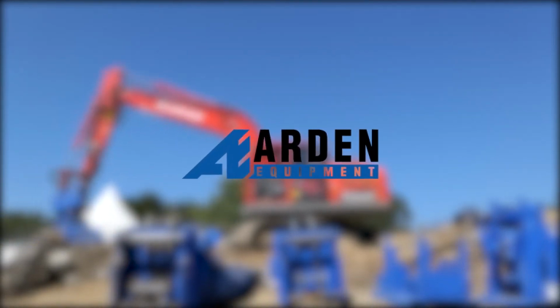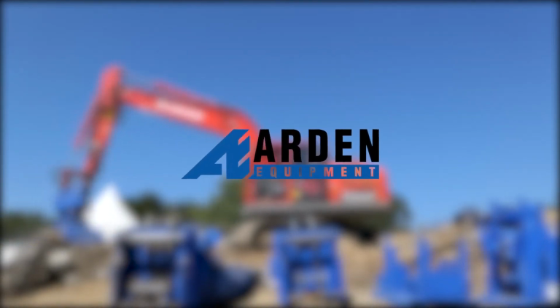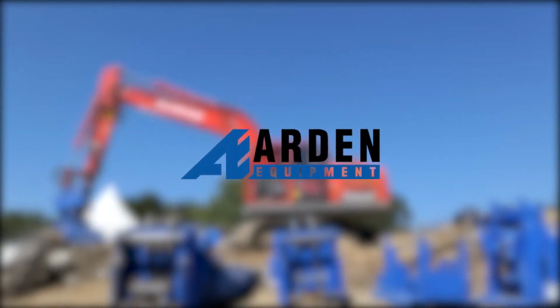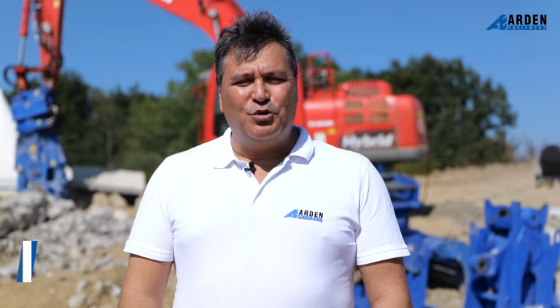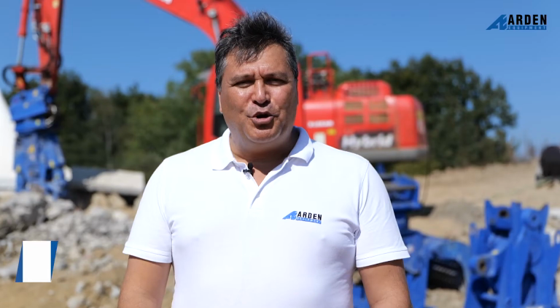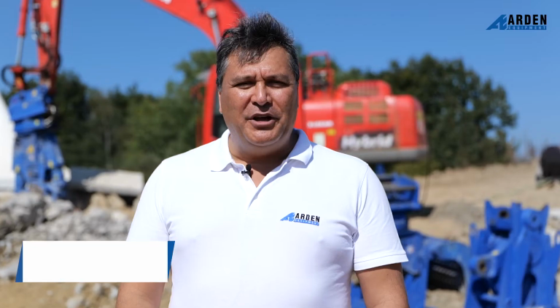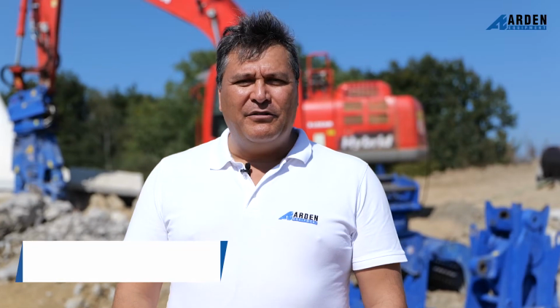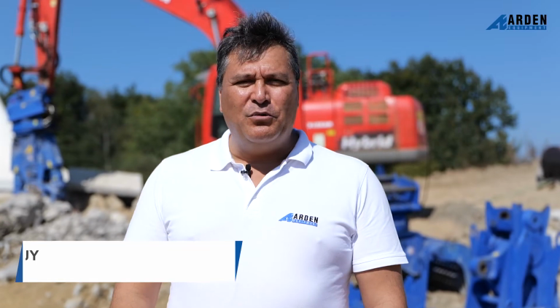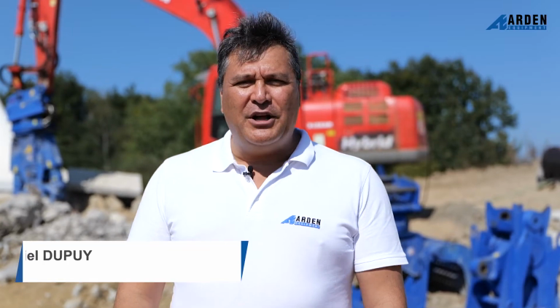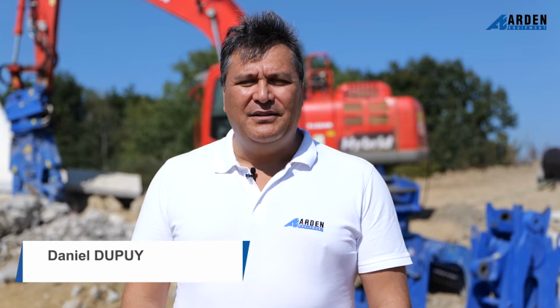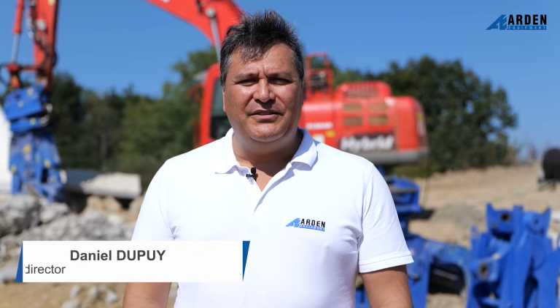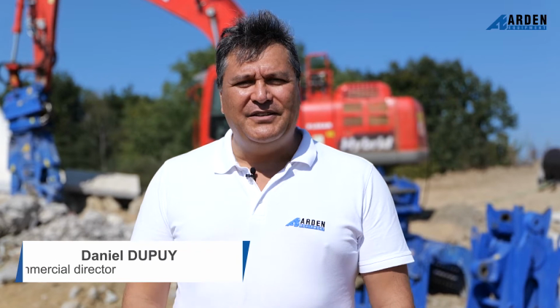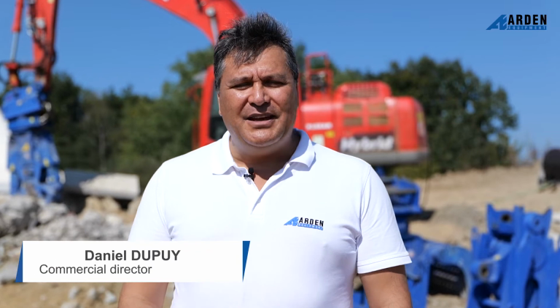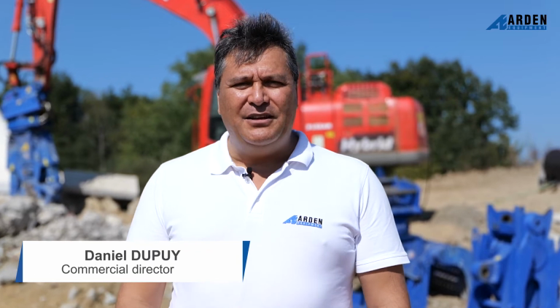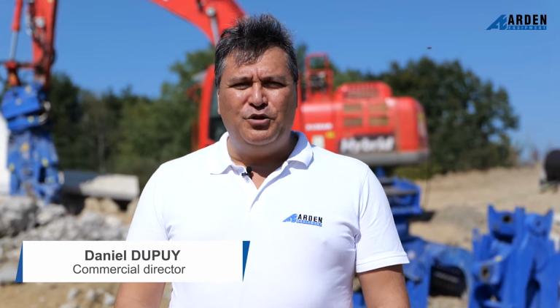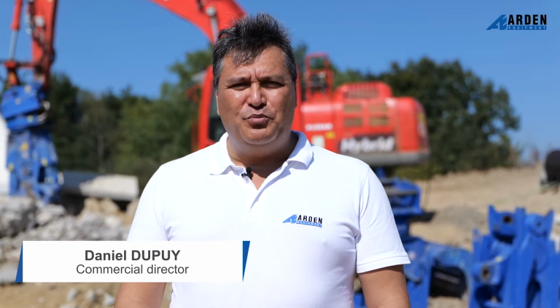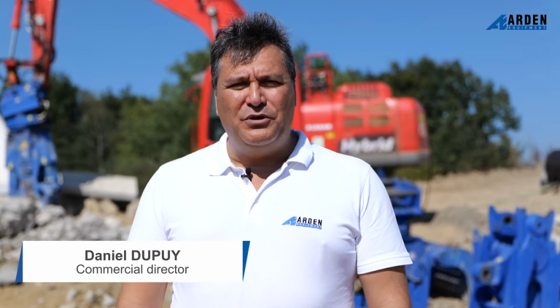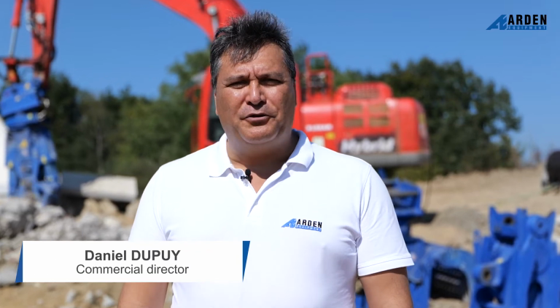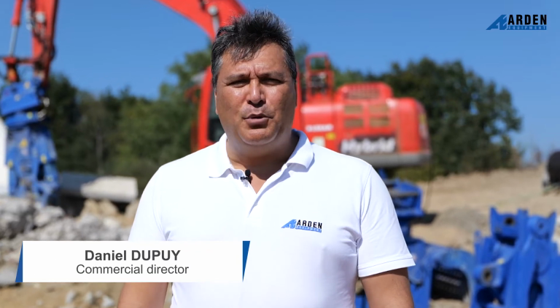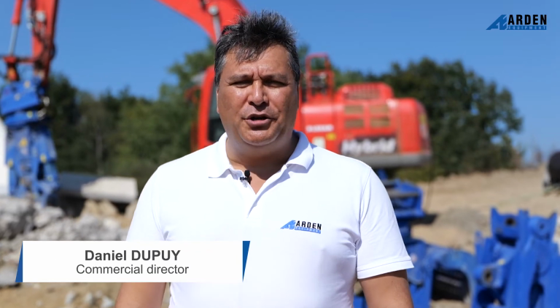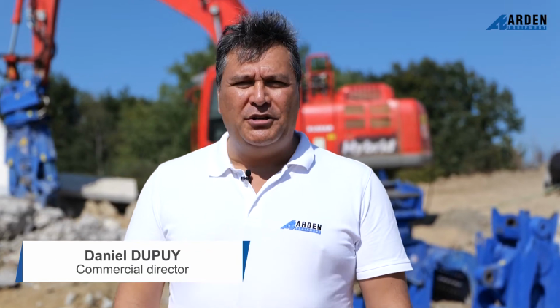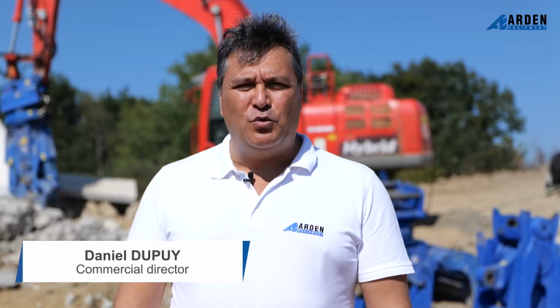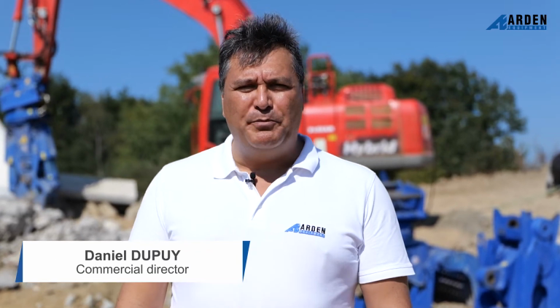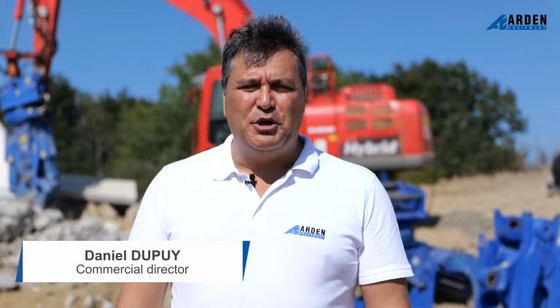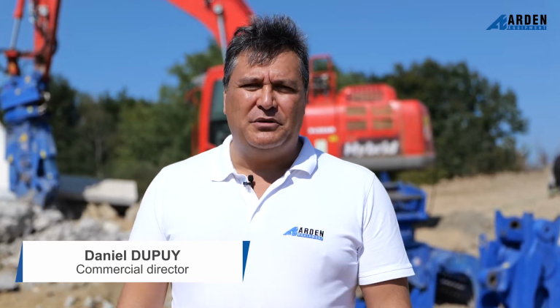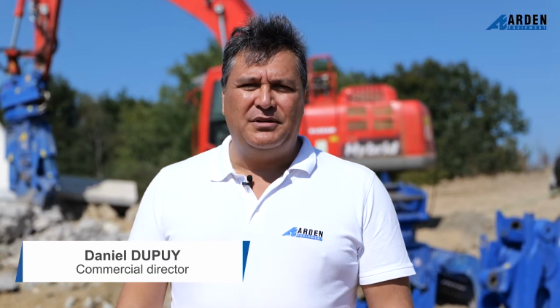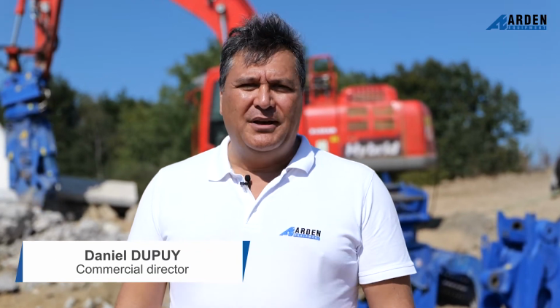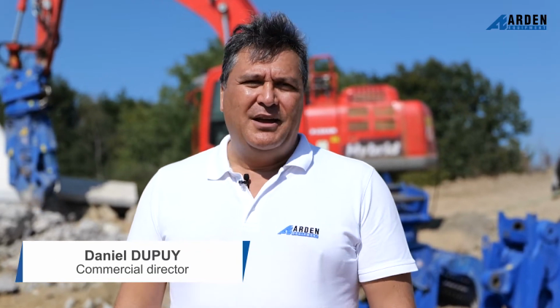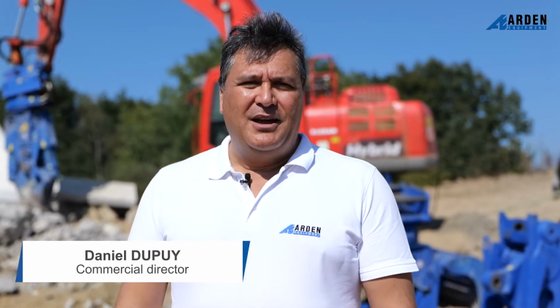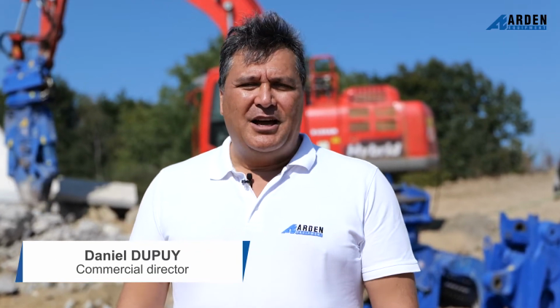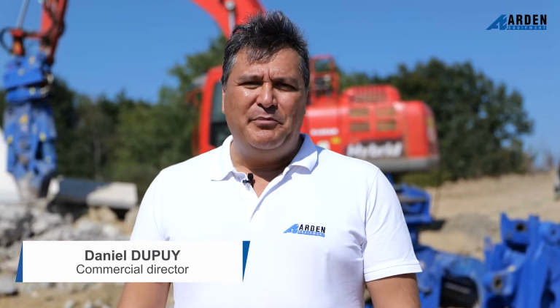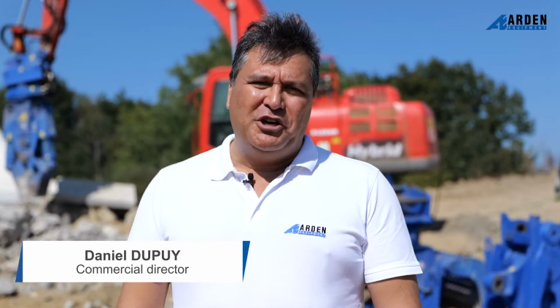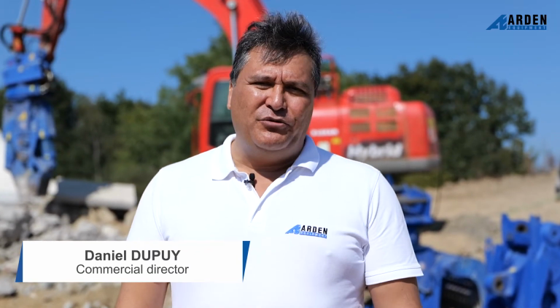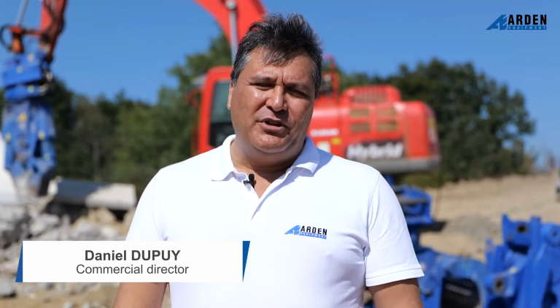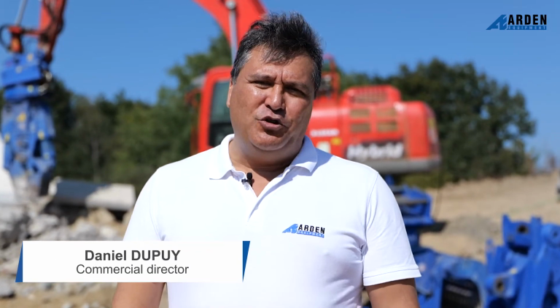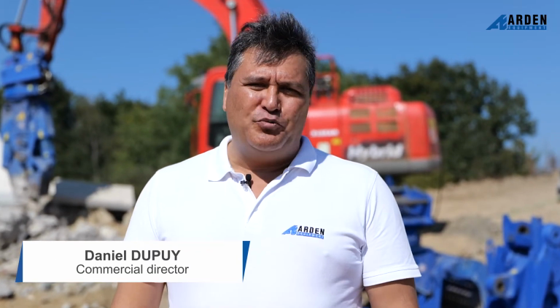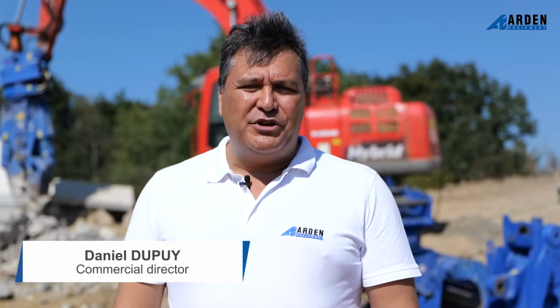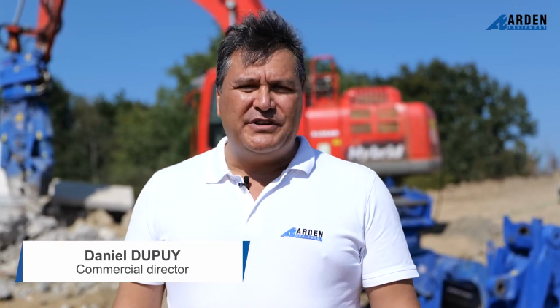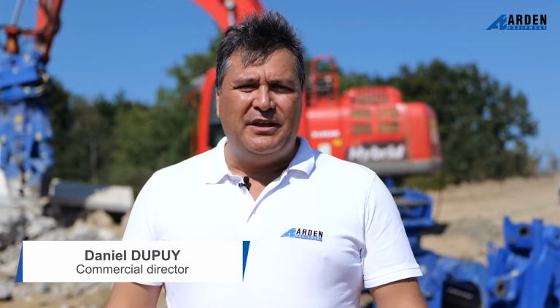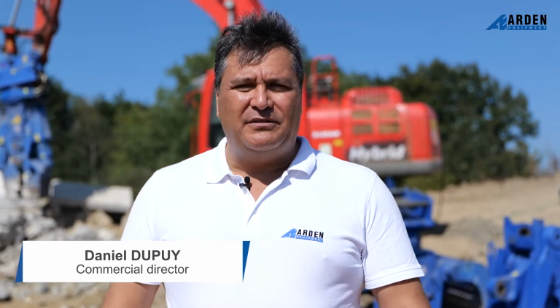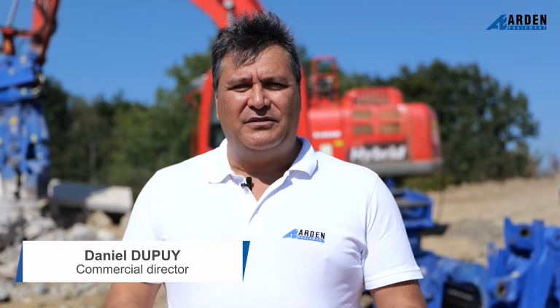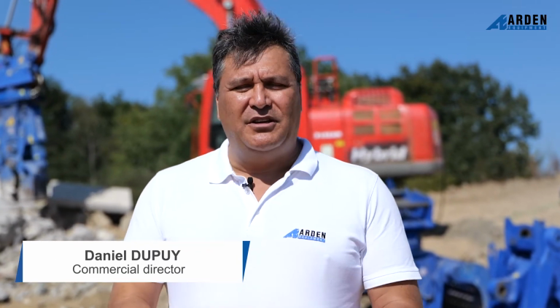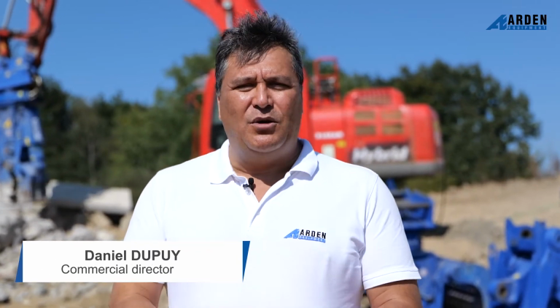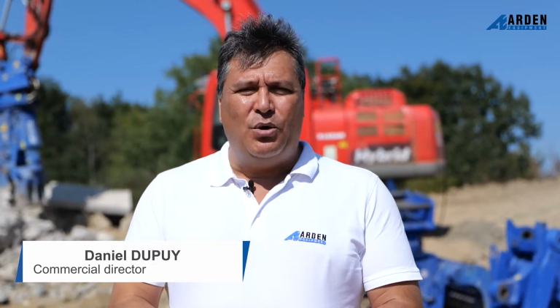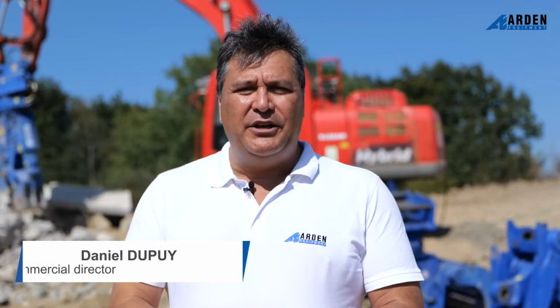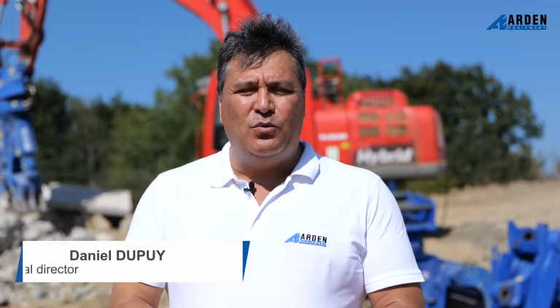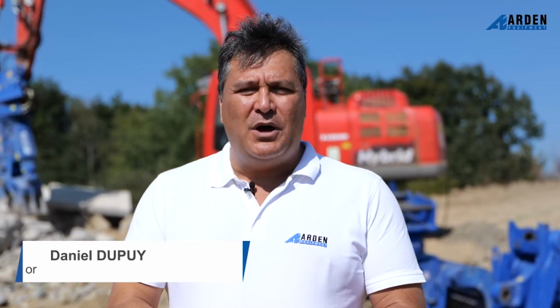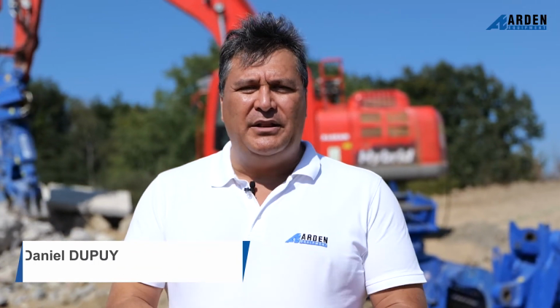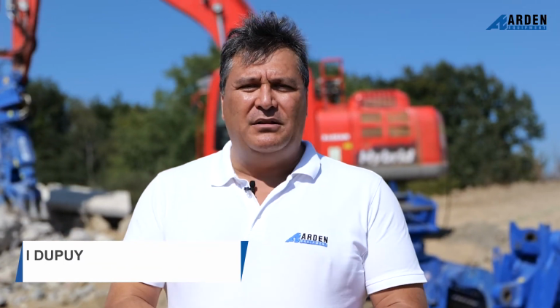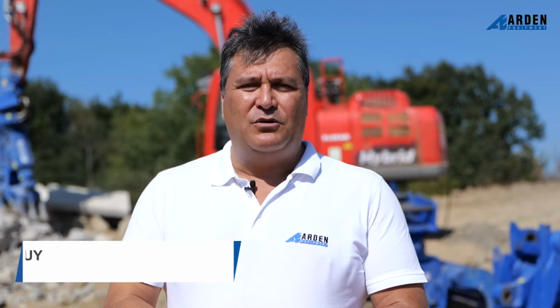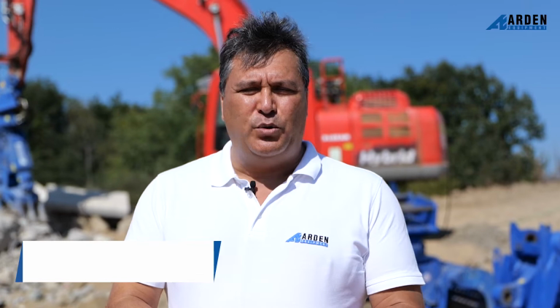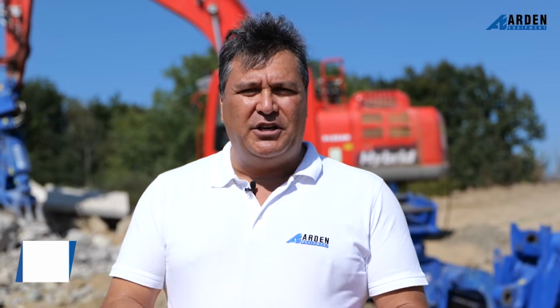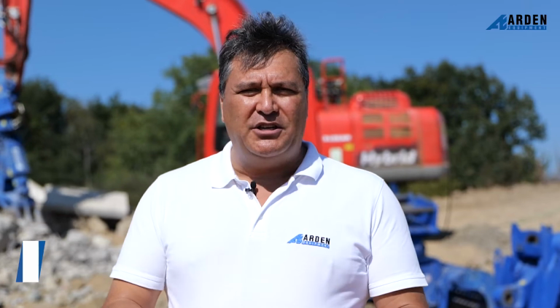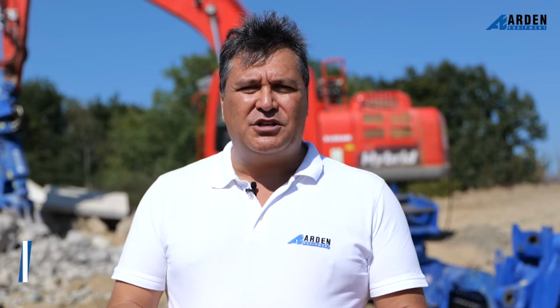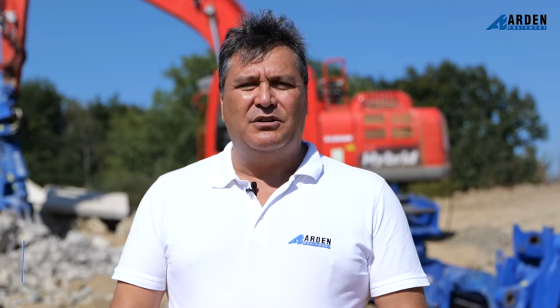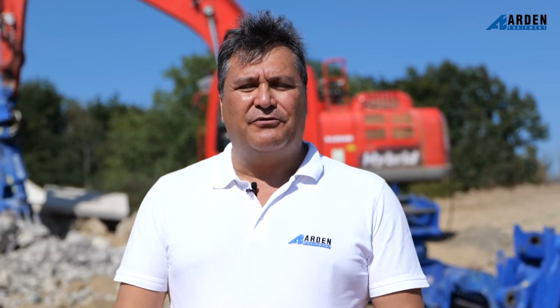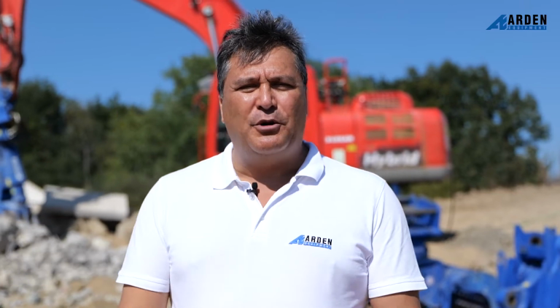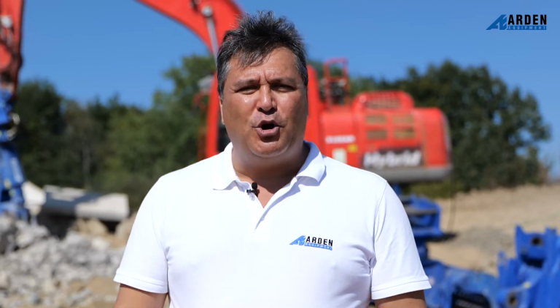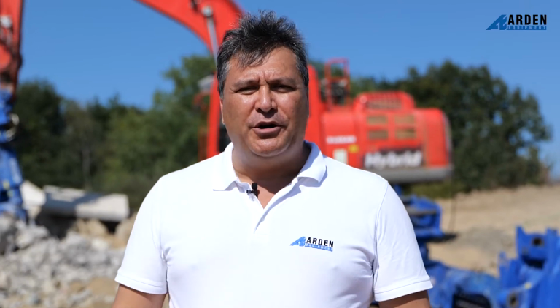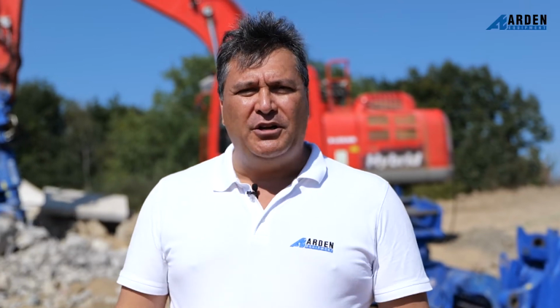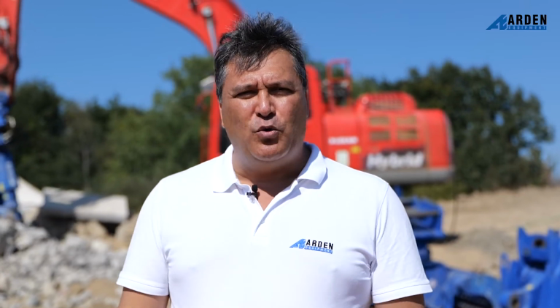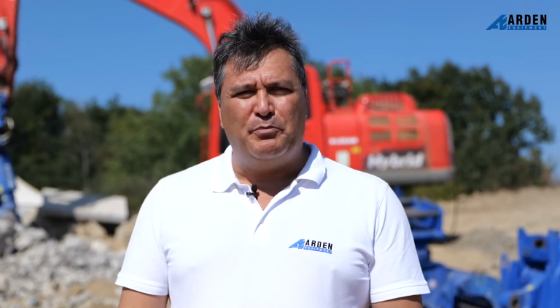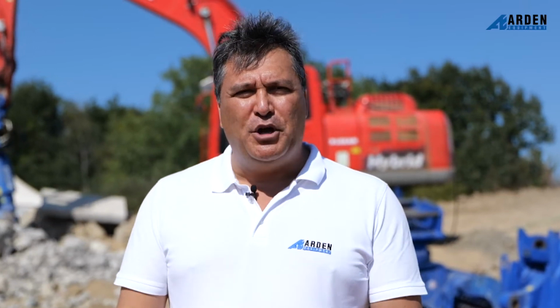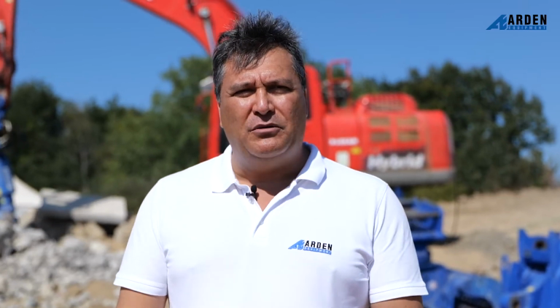Good morning everyone, this is Daniel Dupuy from Arden Equipment. I'm here today to present the all-in-one quick hitch from Arden Equipment.